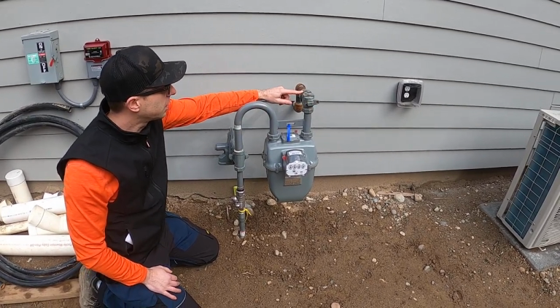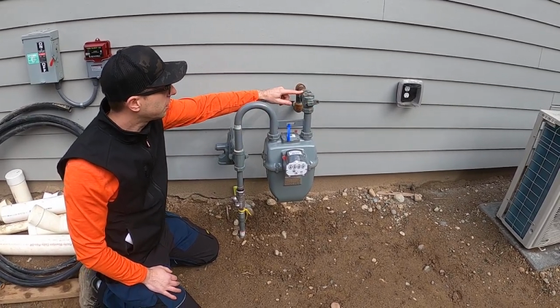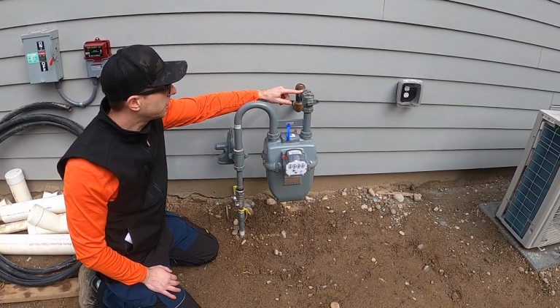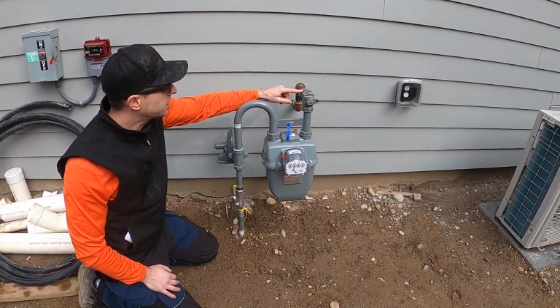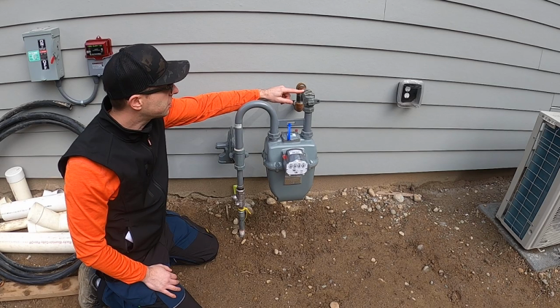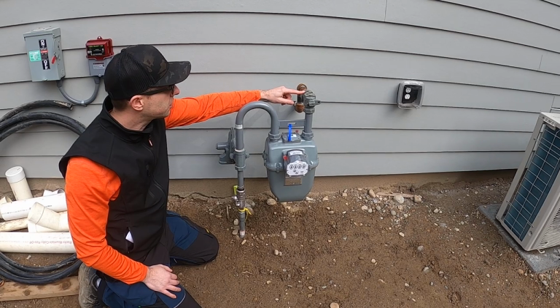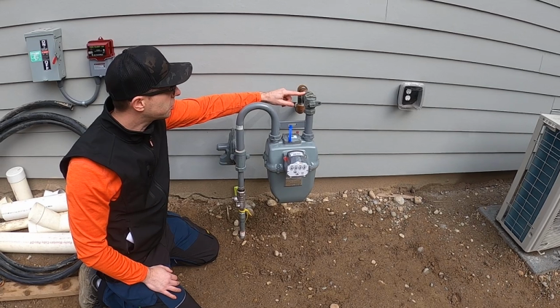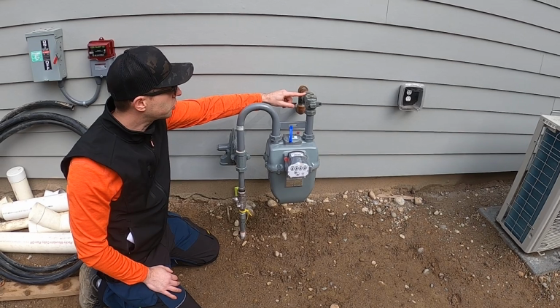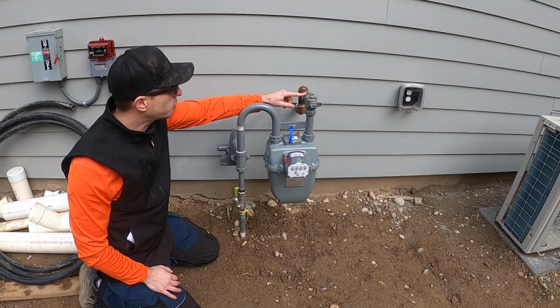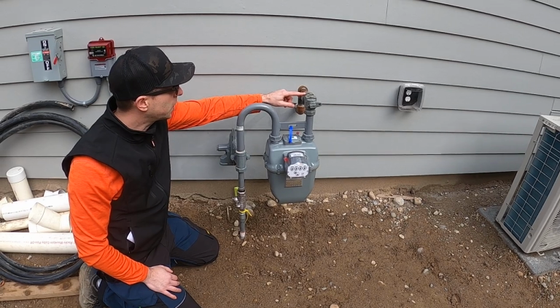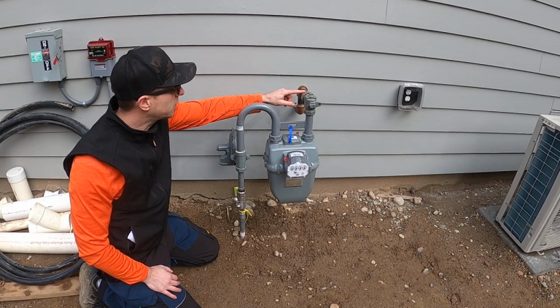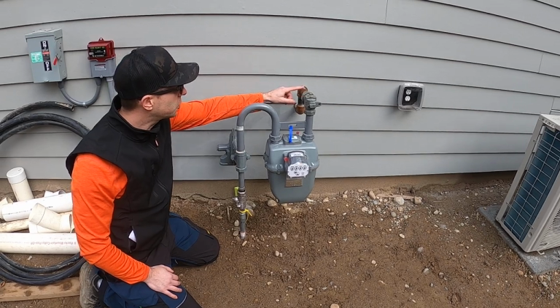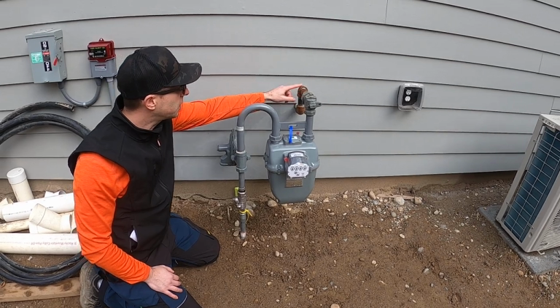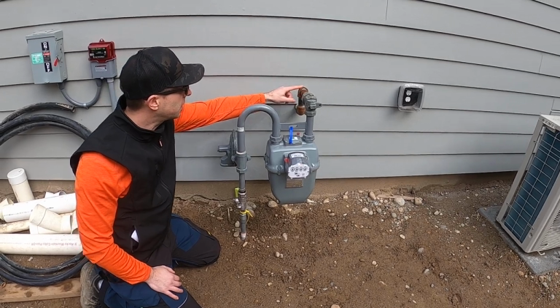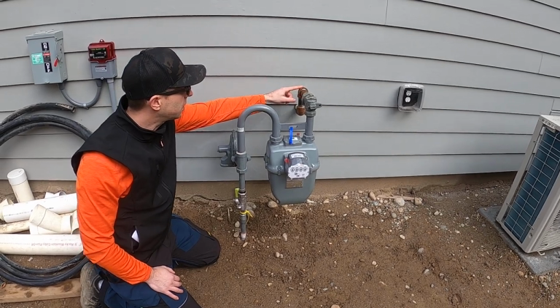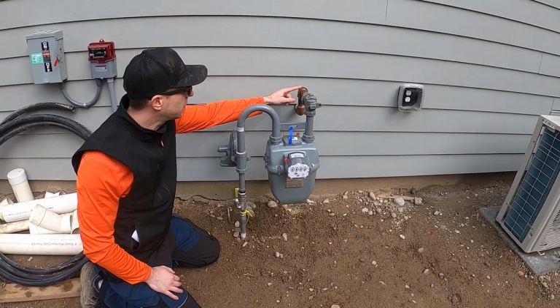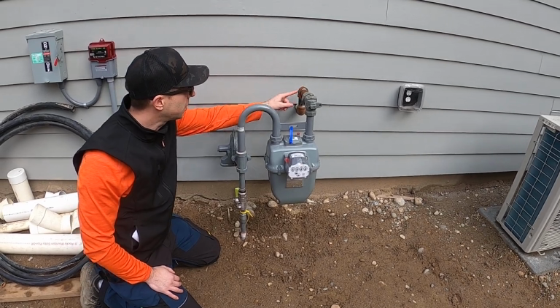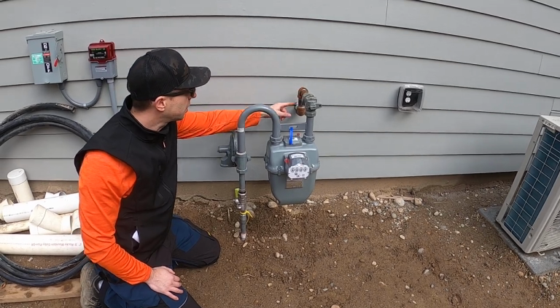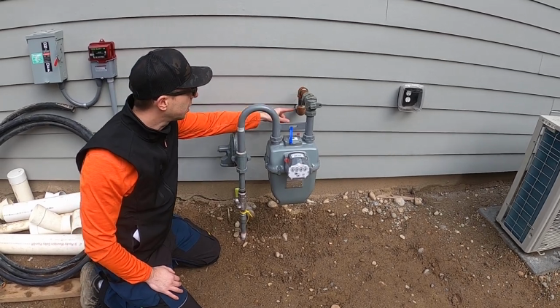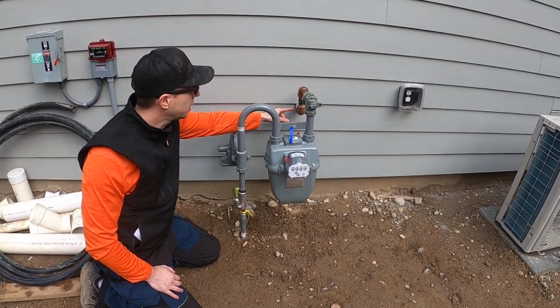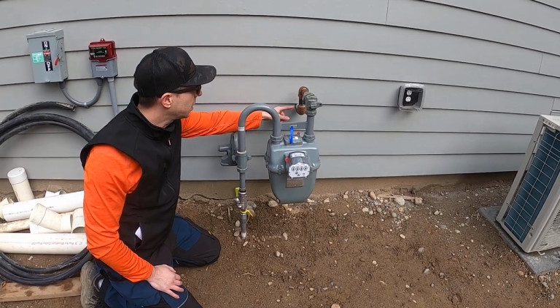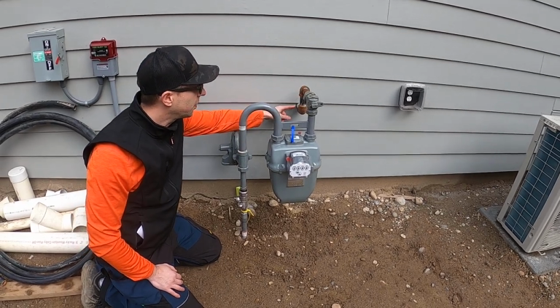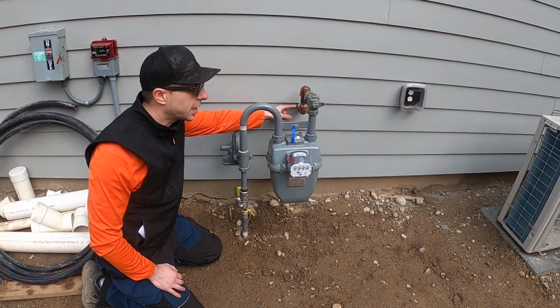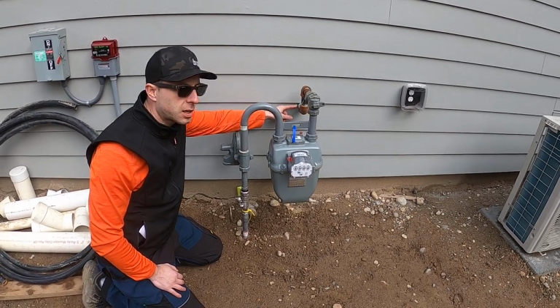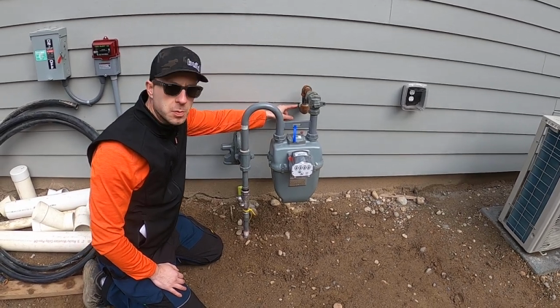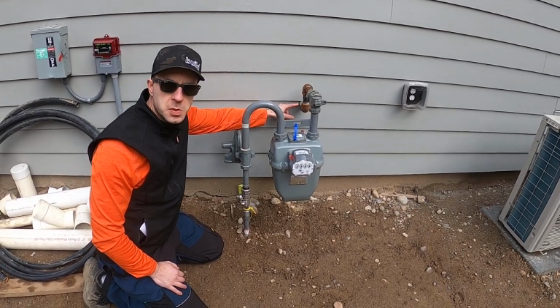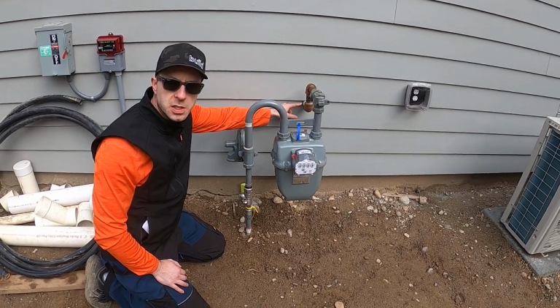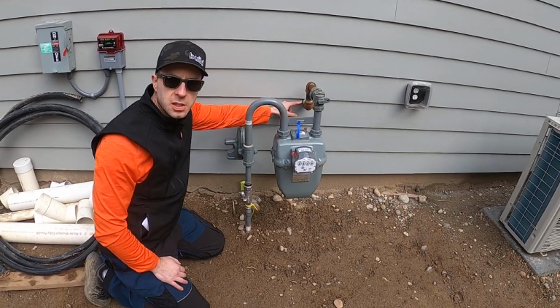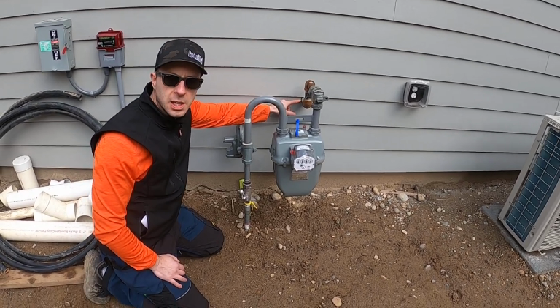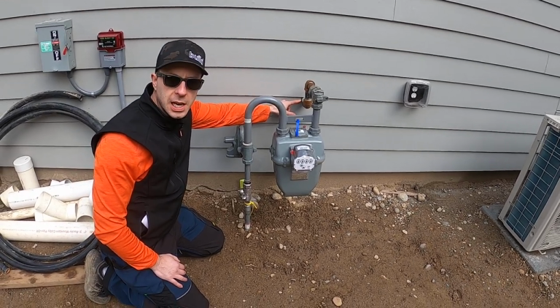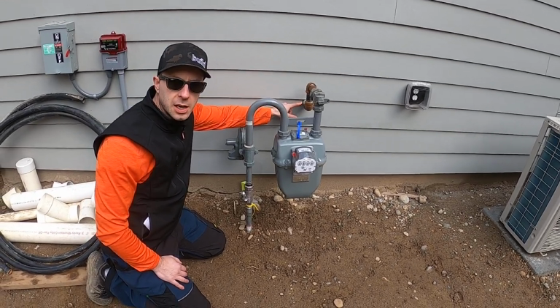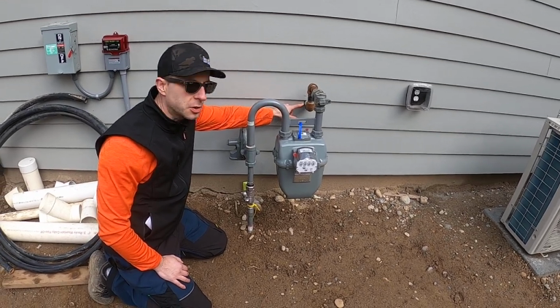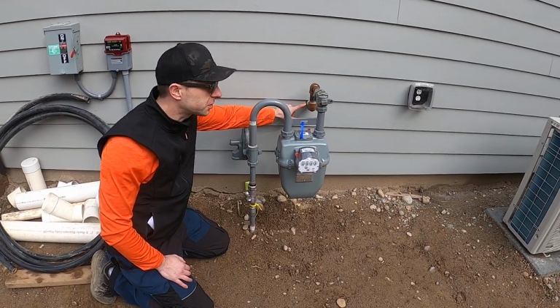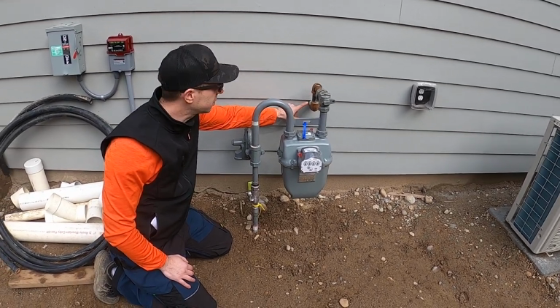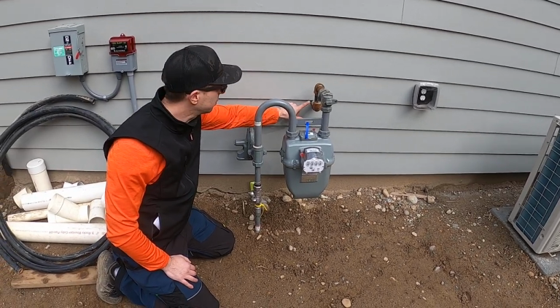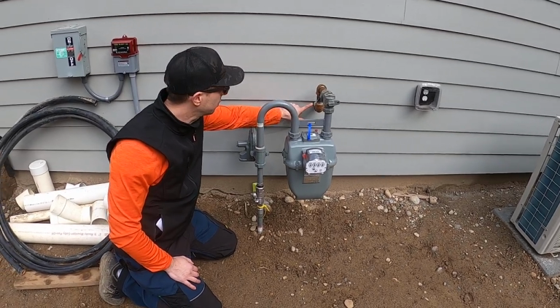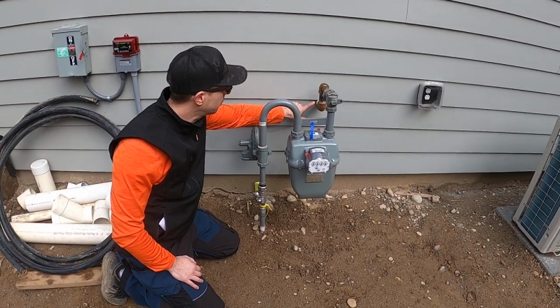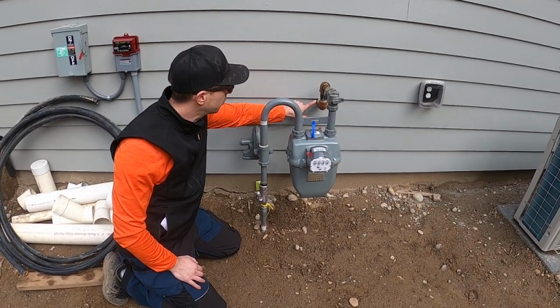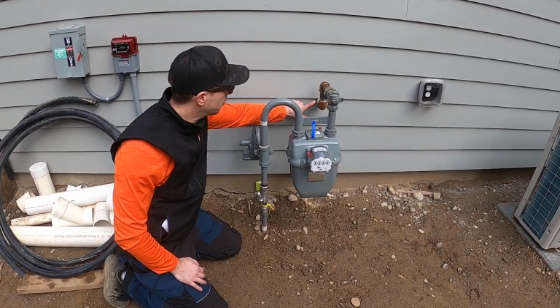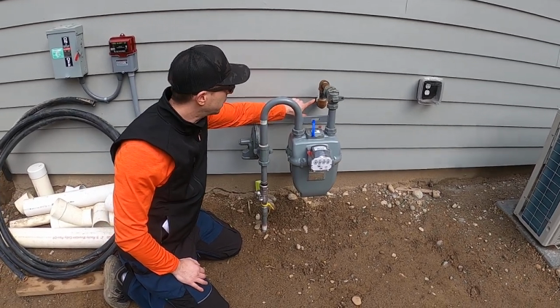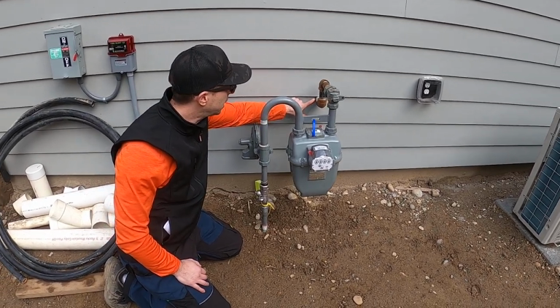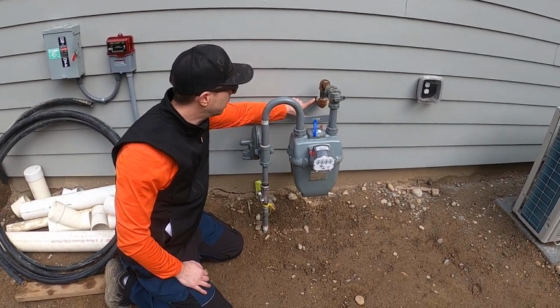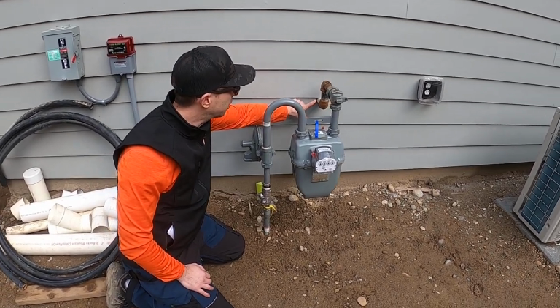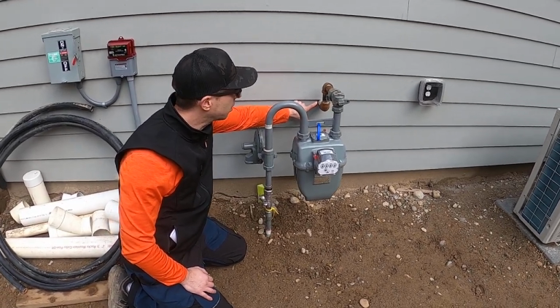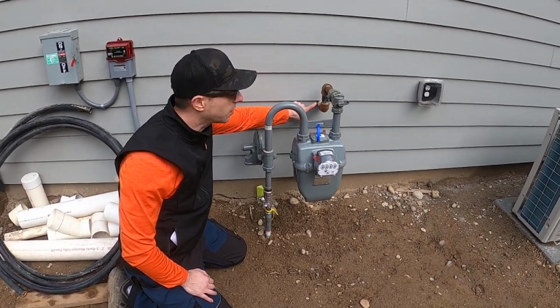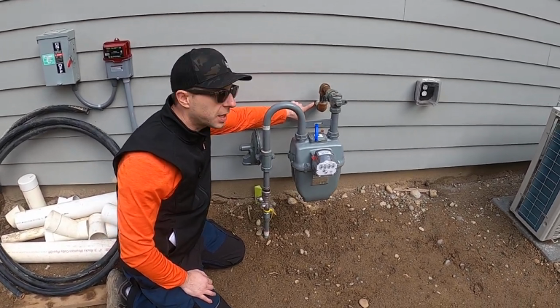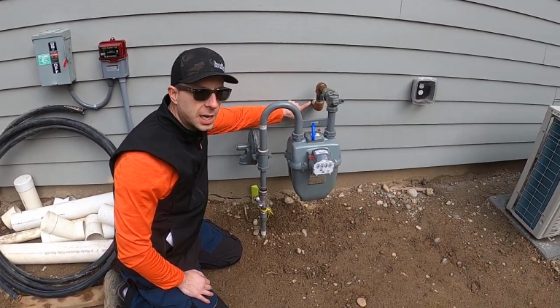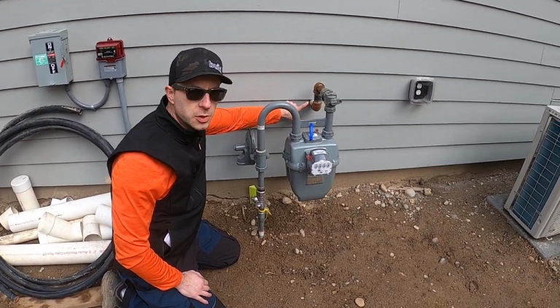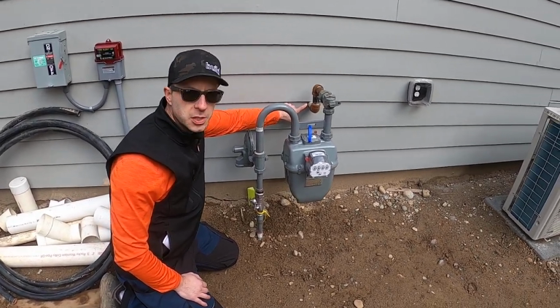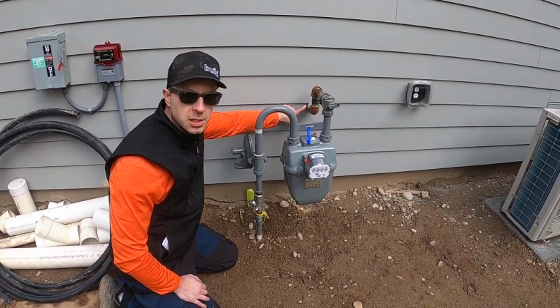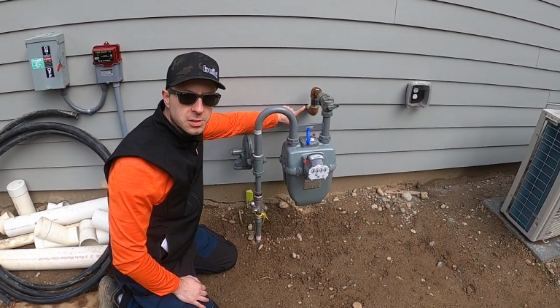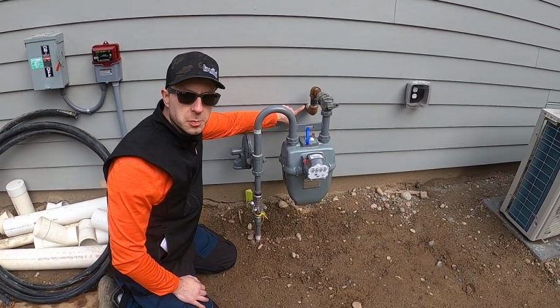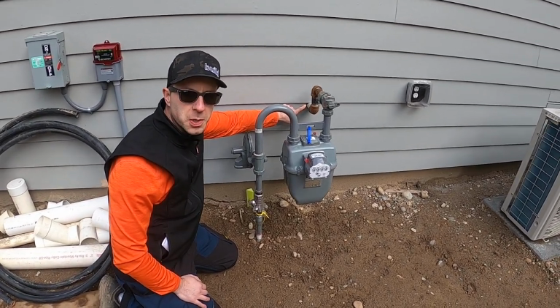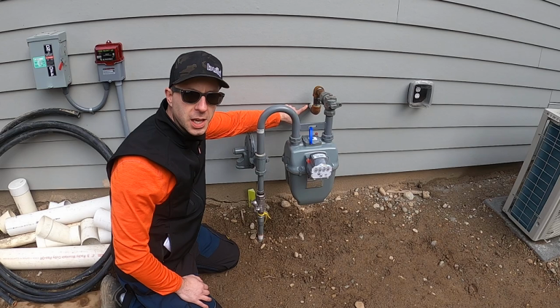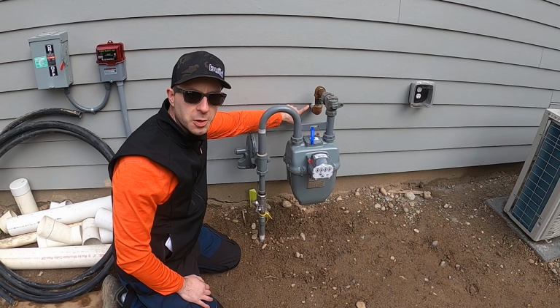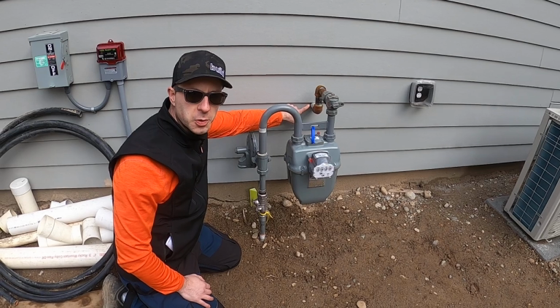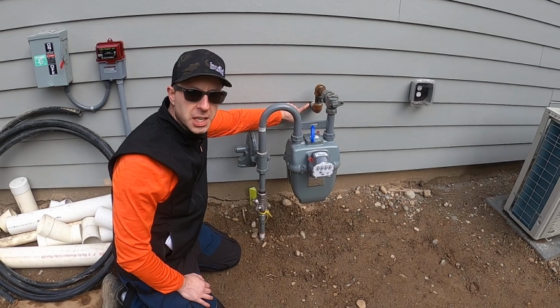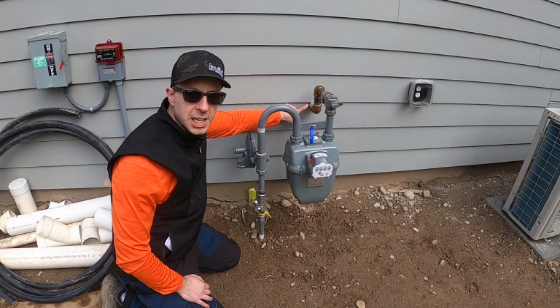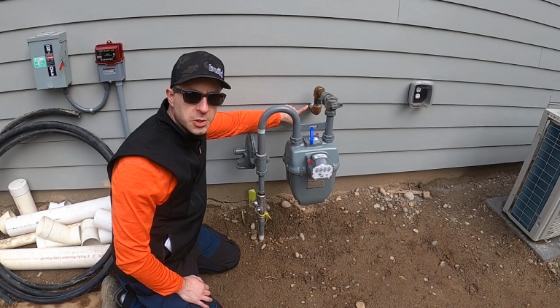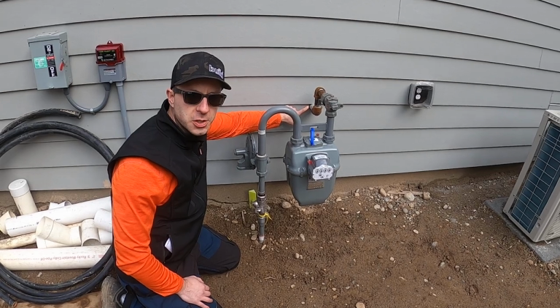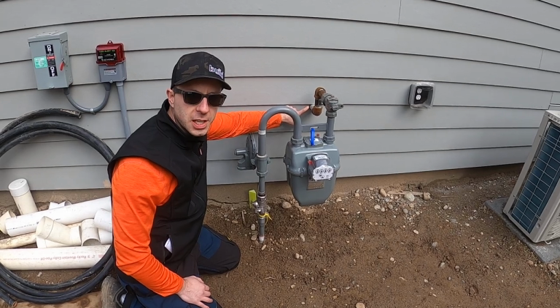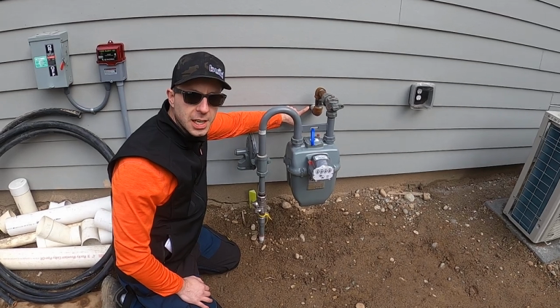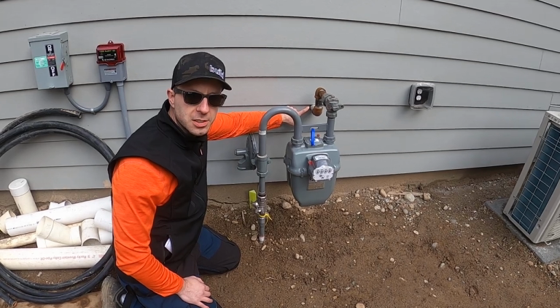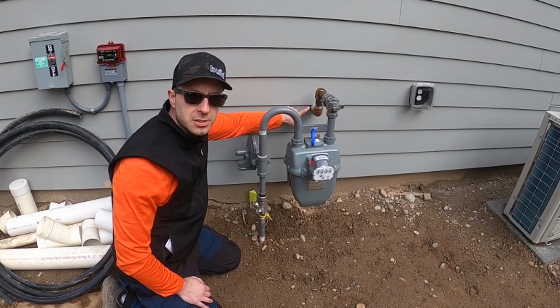This is the swing joint, and that comes into the house. Here the house gets supplied with natural gas.